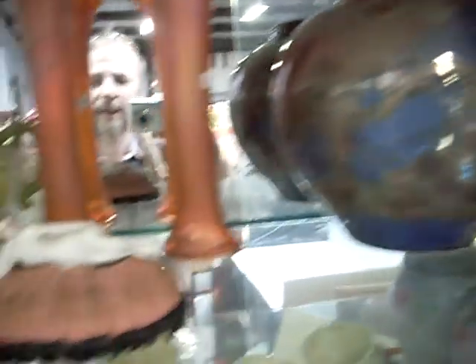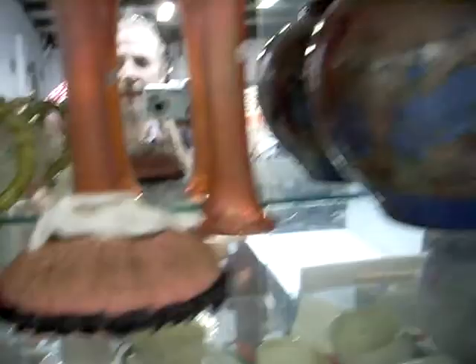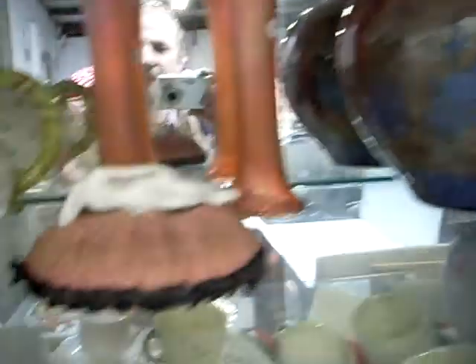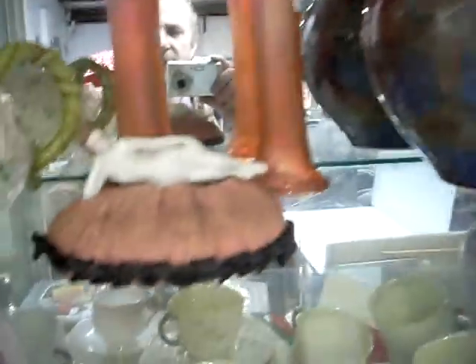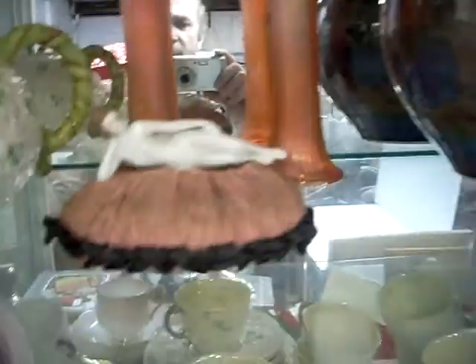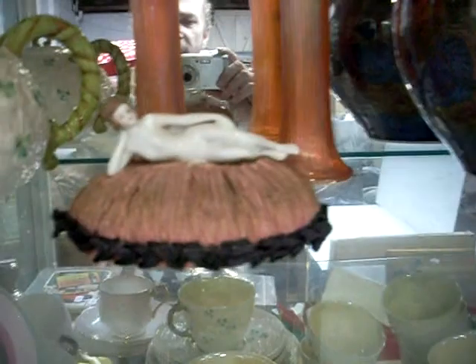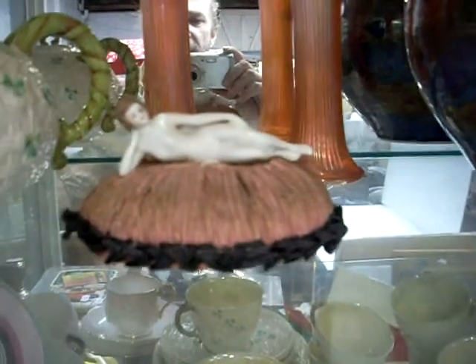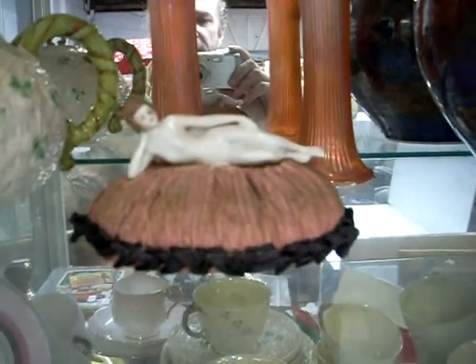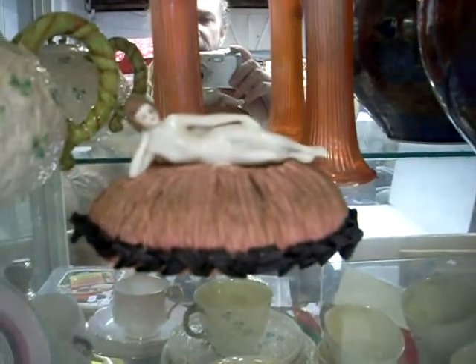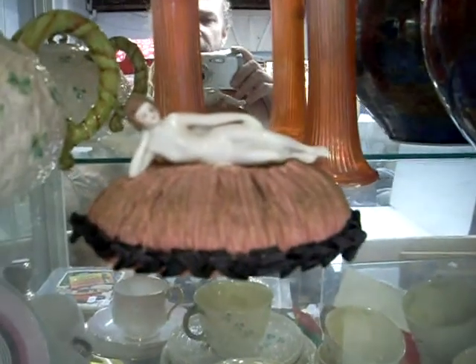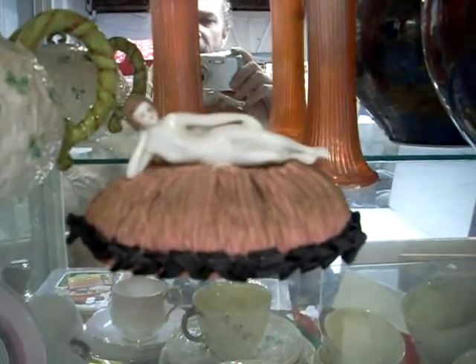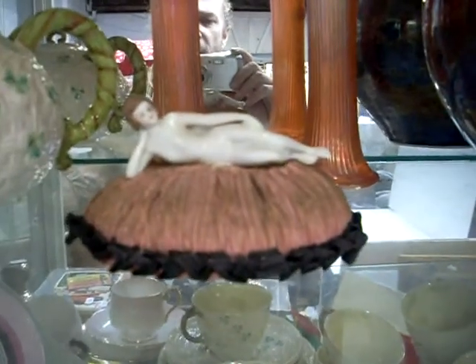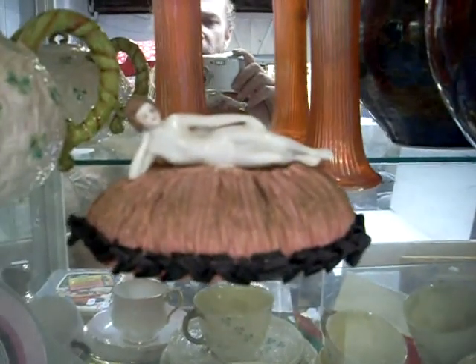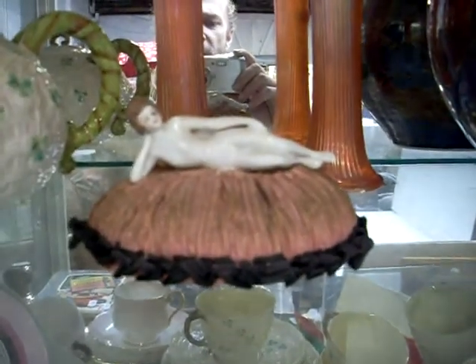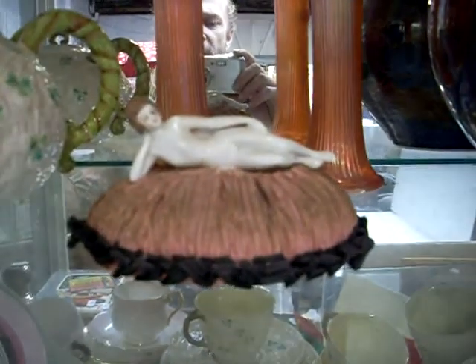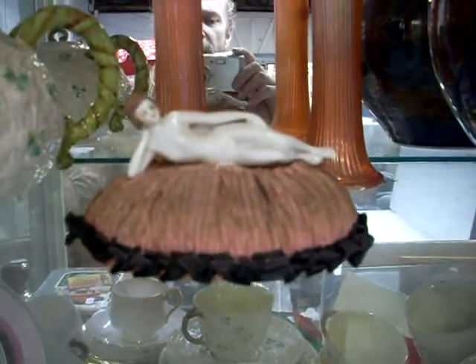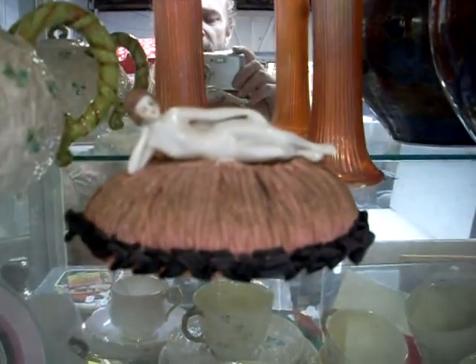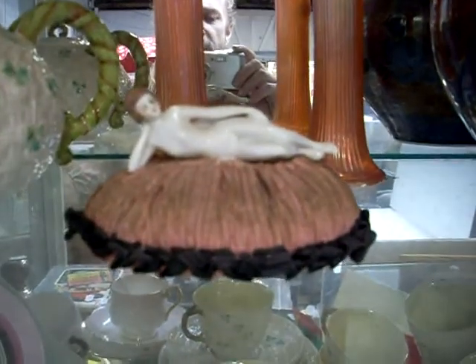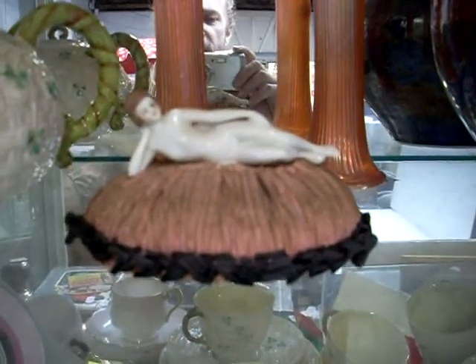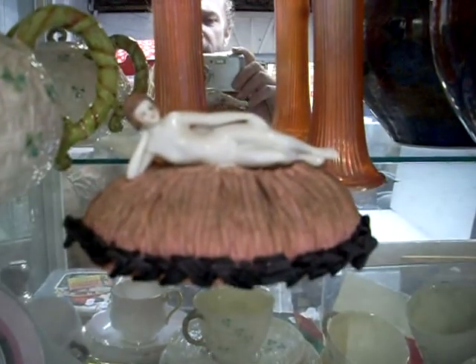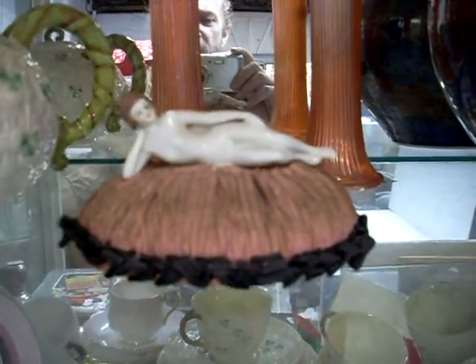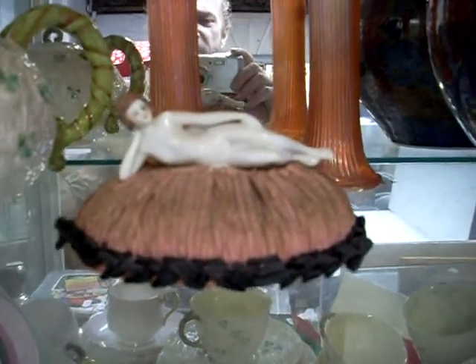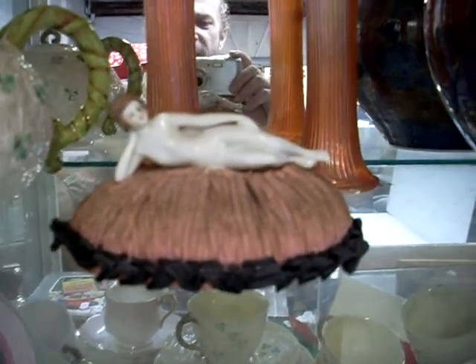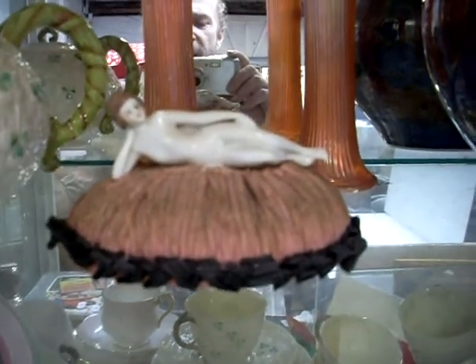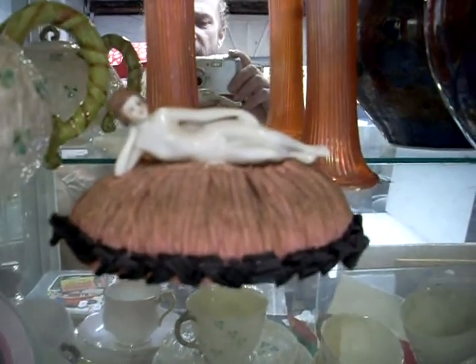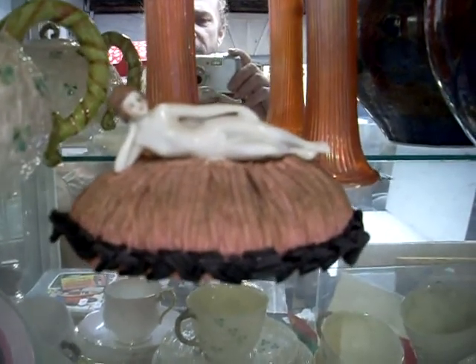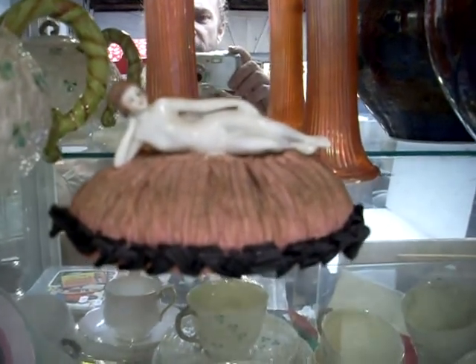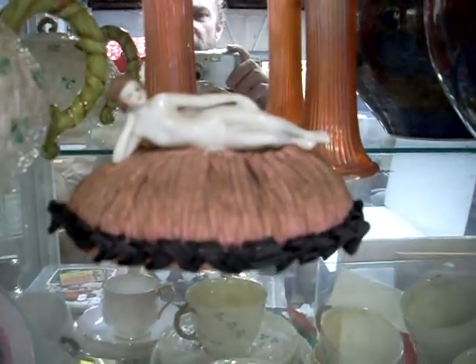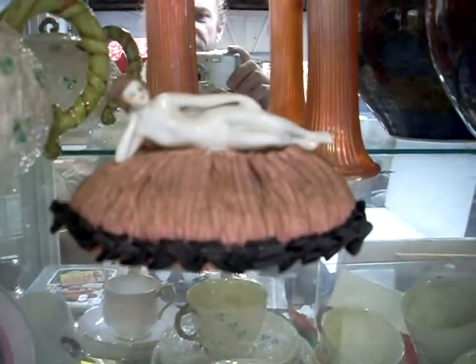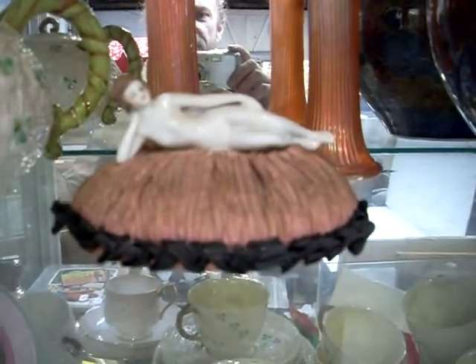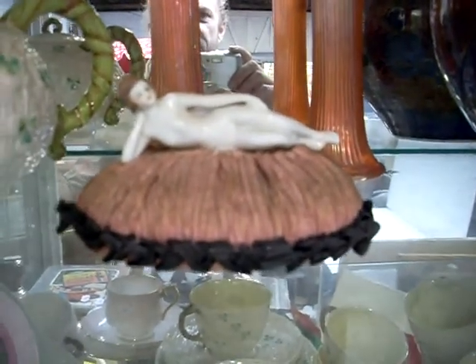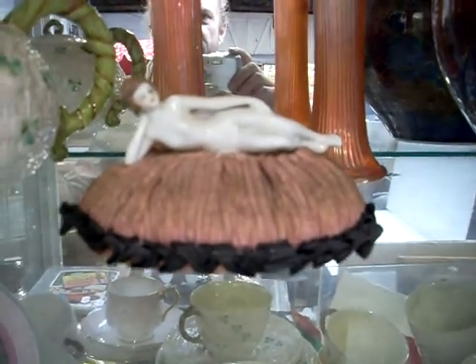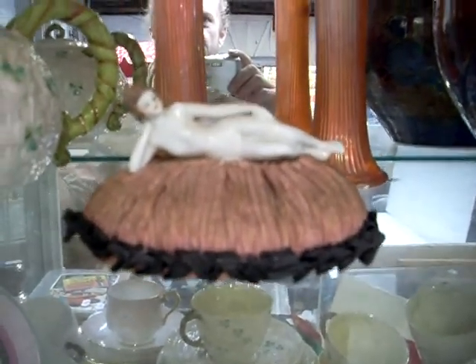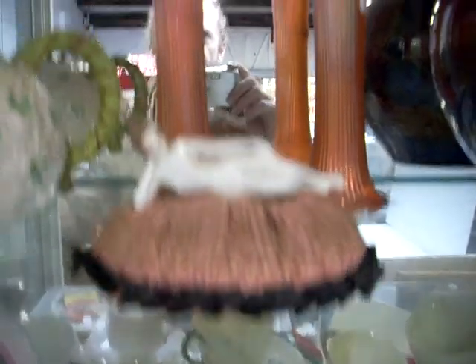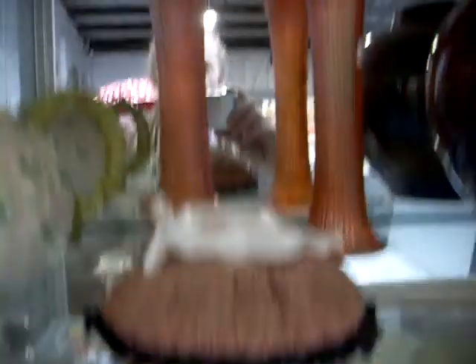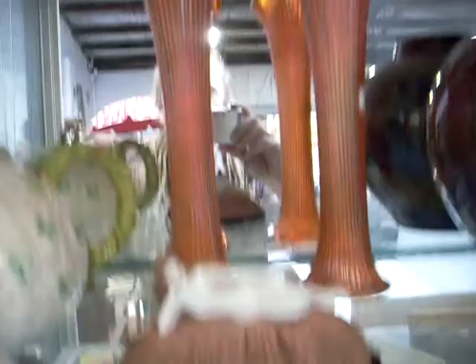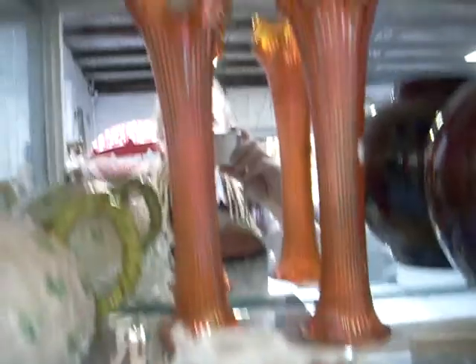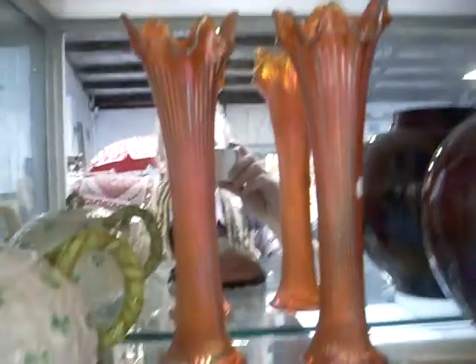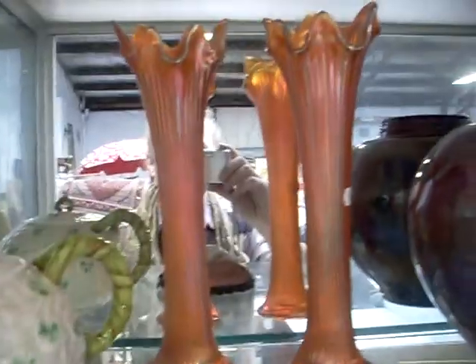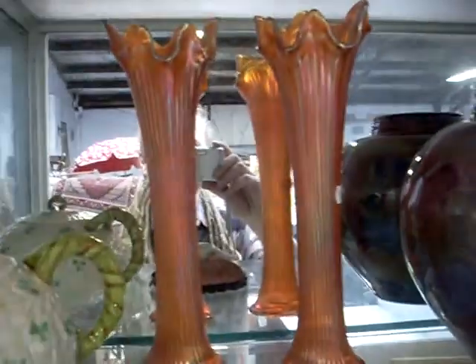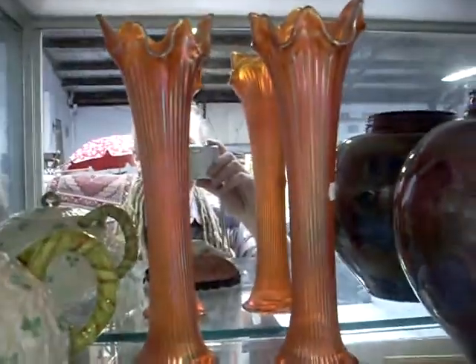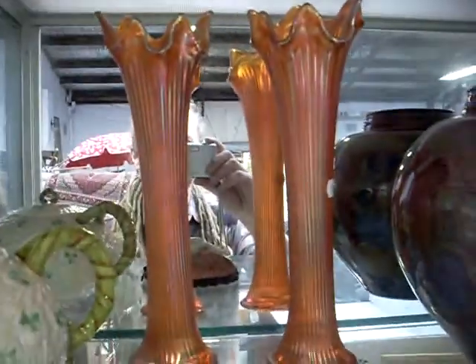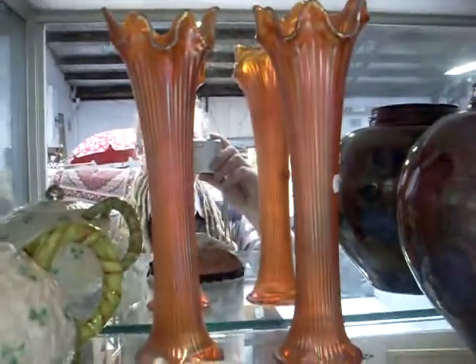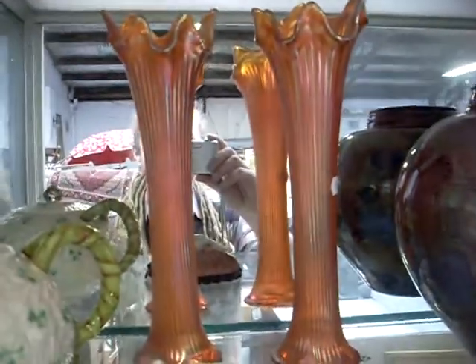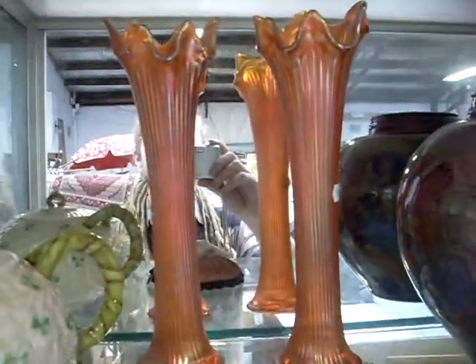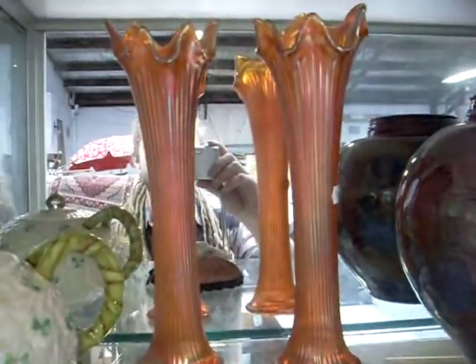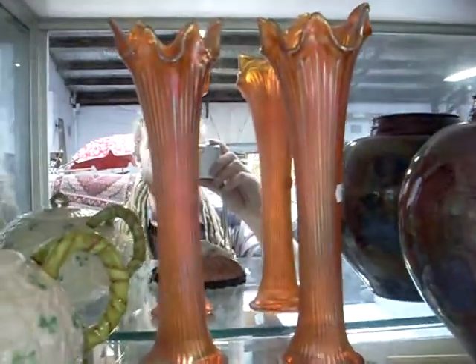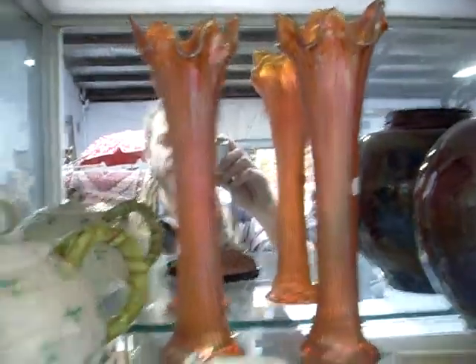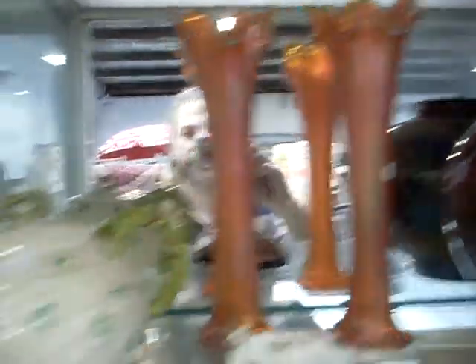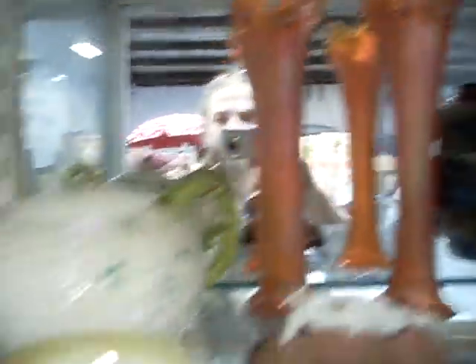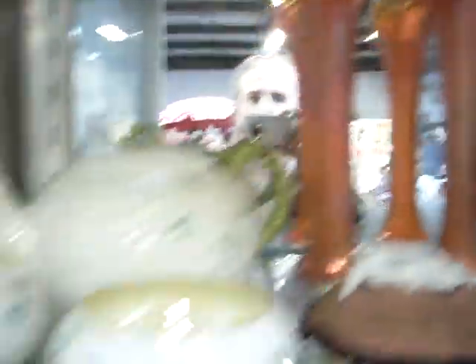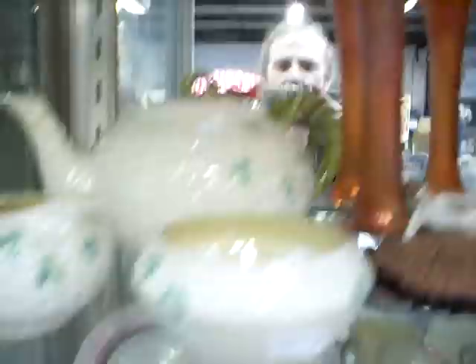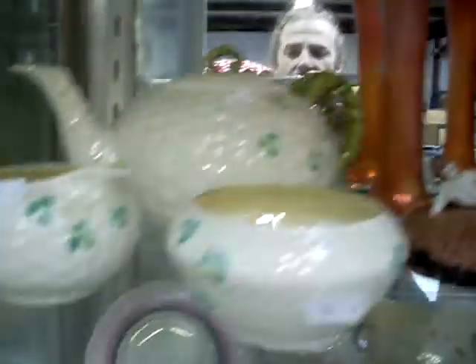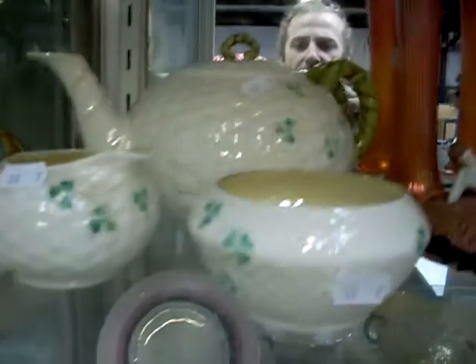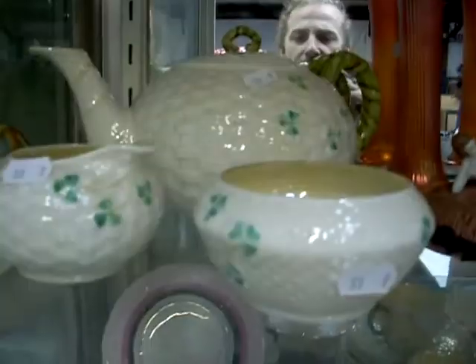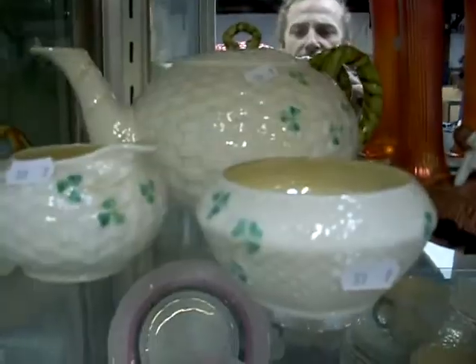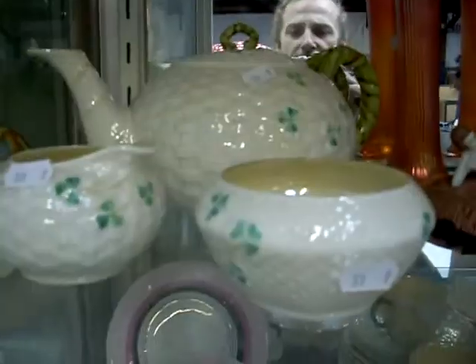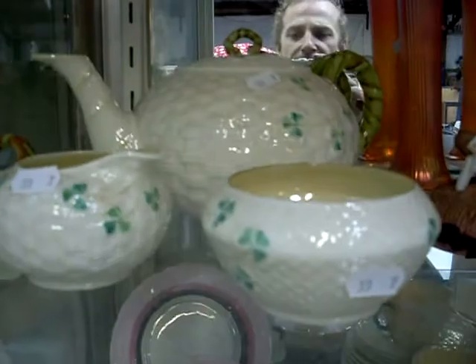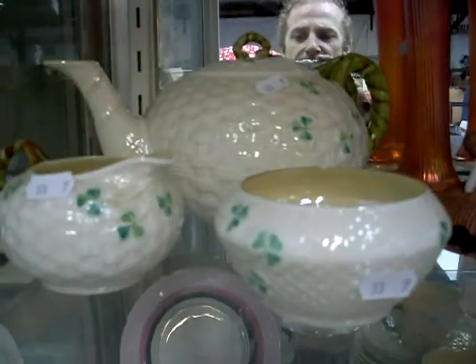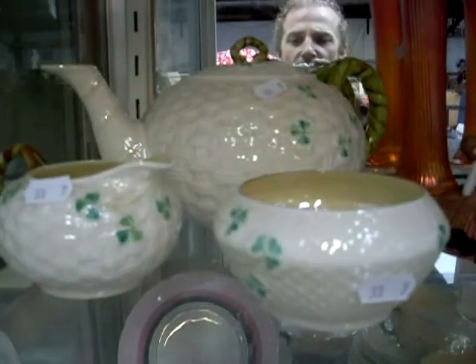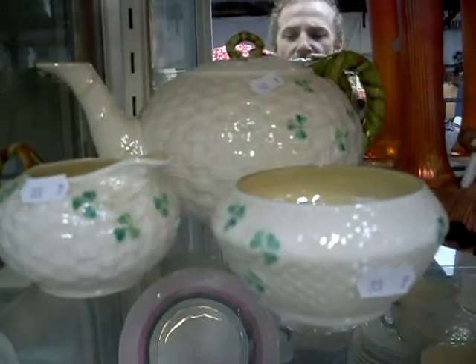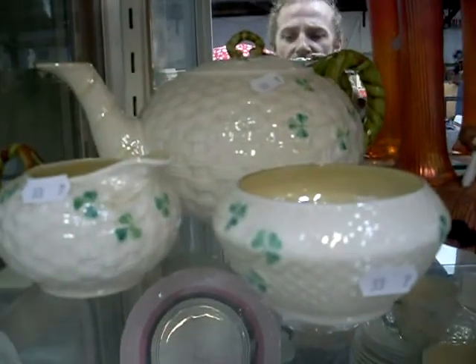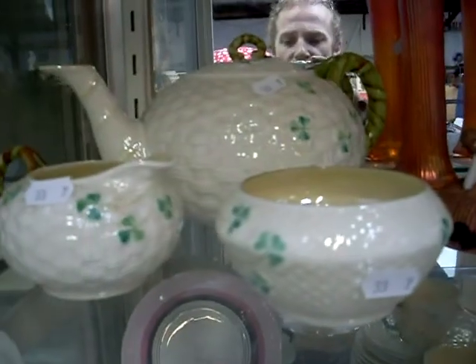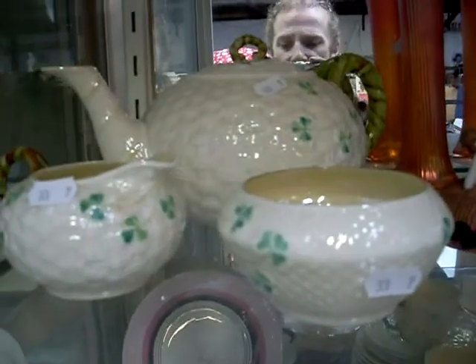Lovely little Art Deco sort of little piano doll or something. Nice pair of carnival glass. And some more Balik.